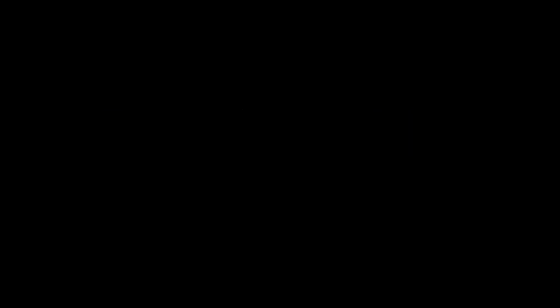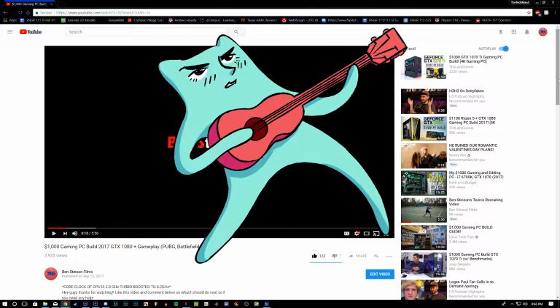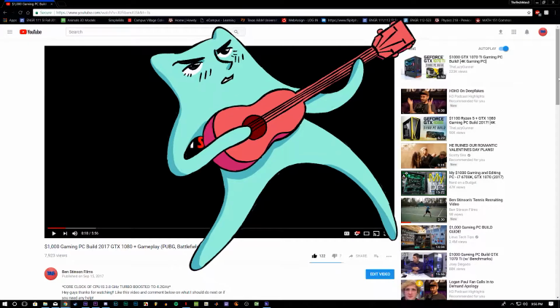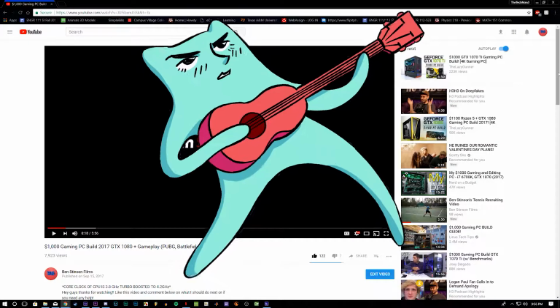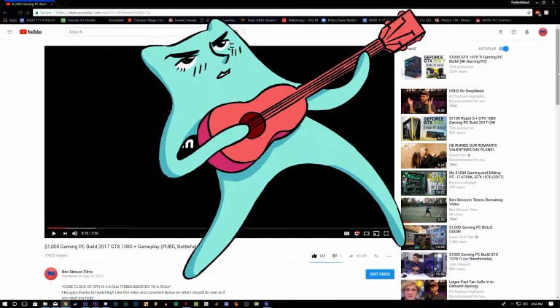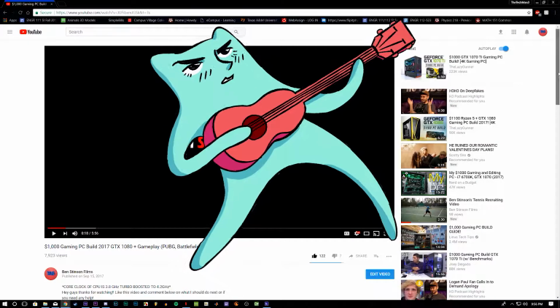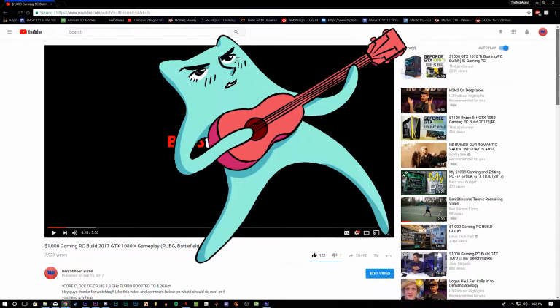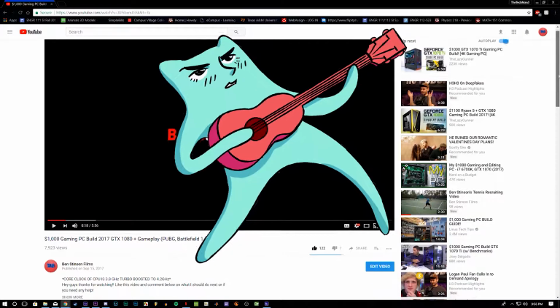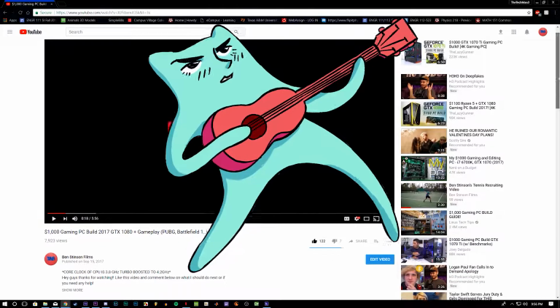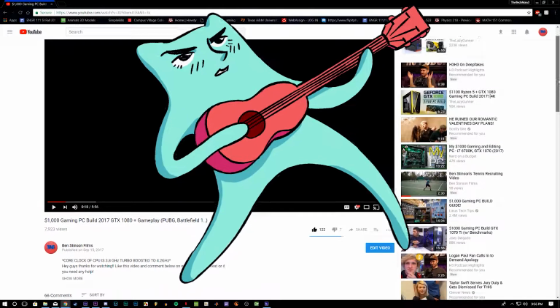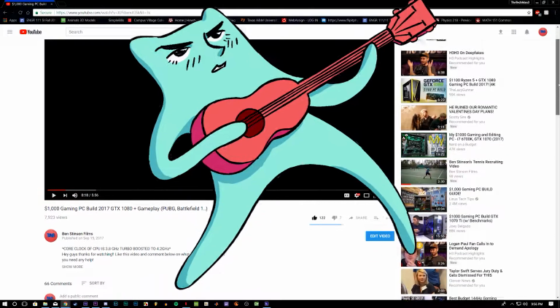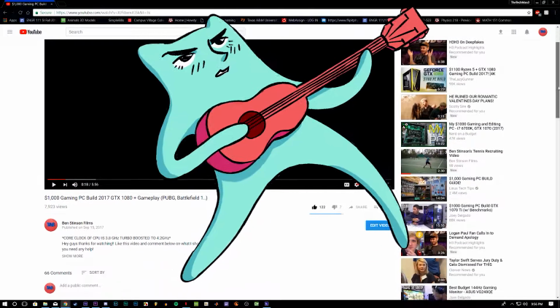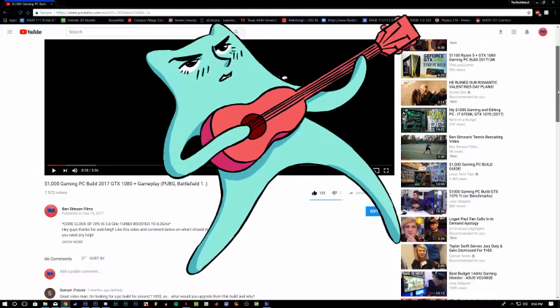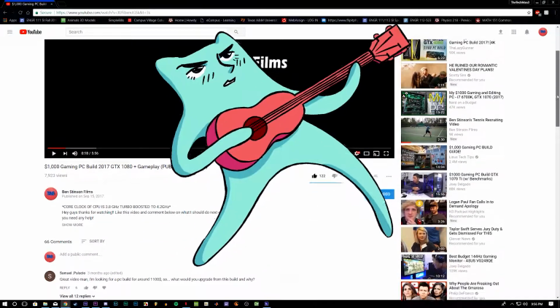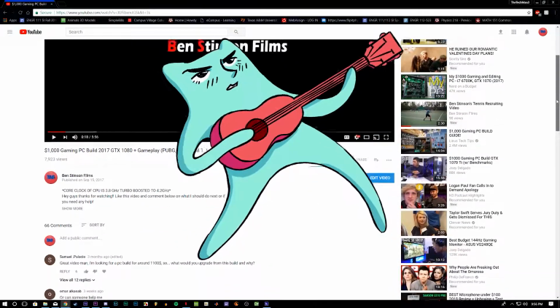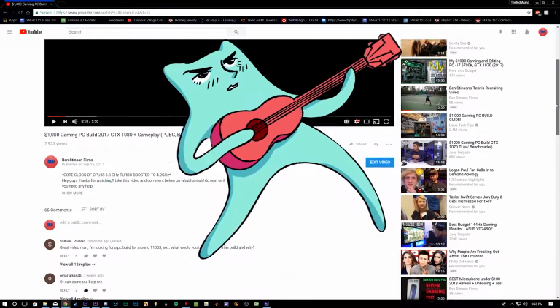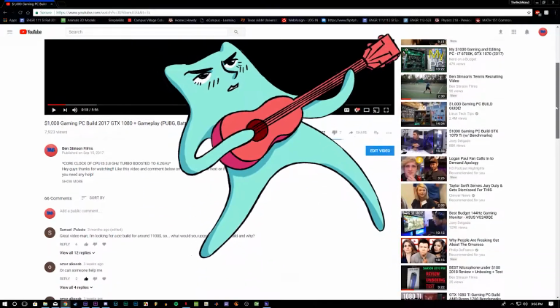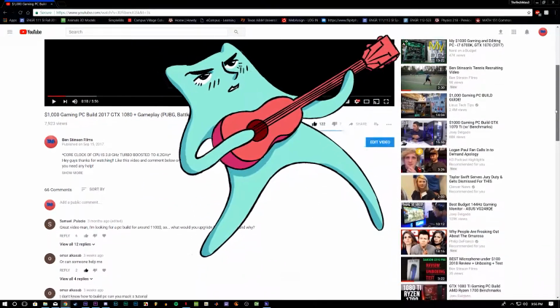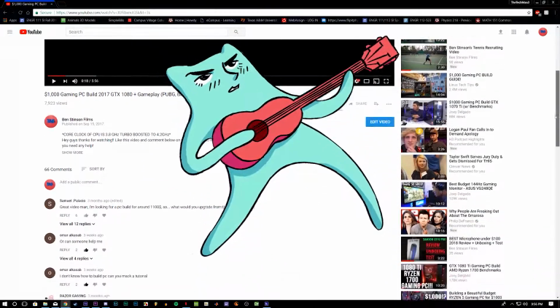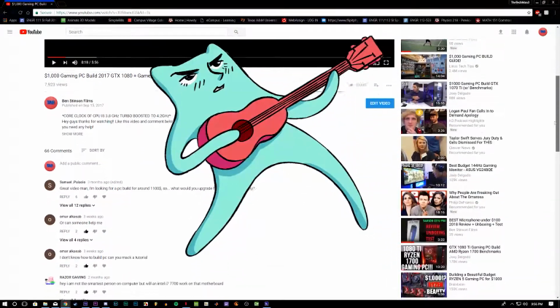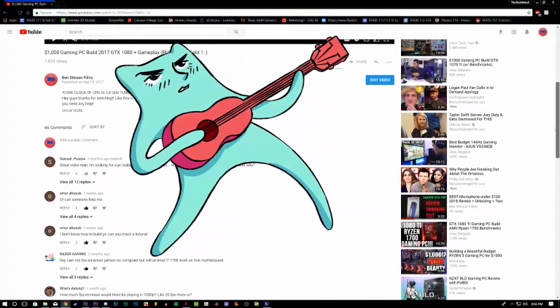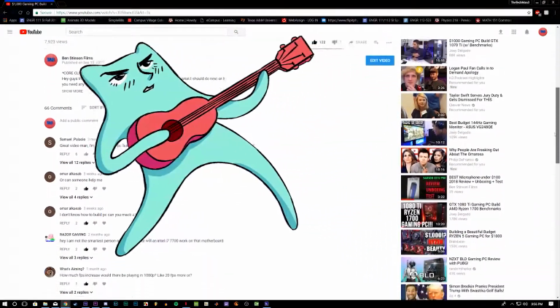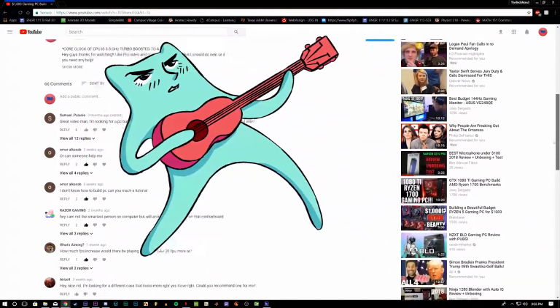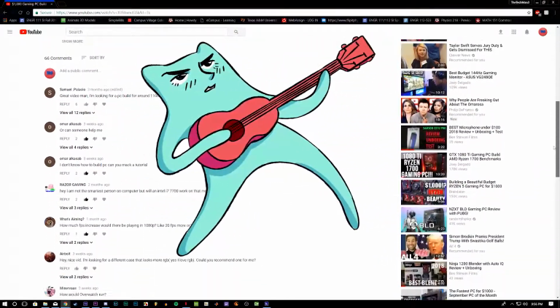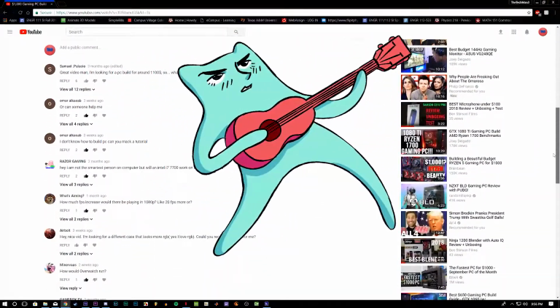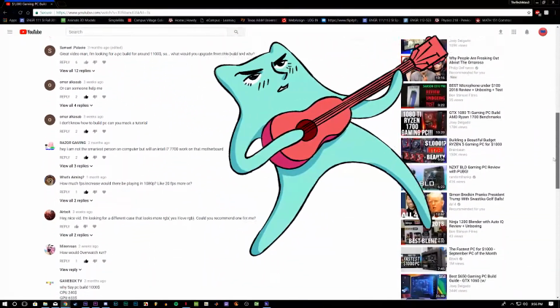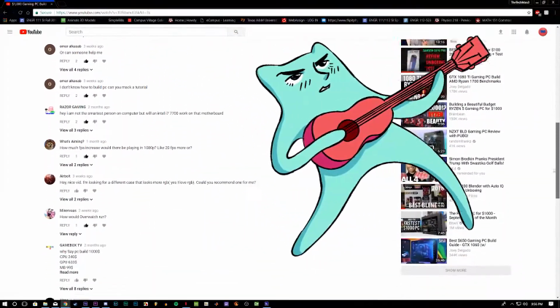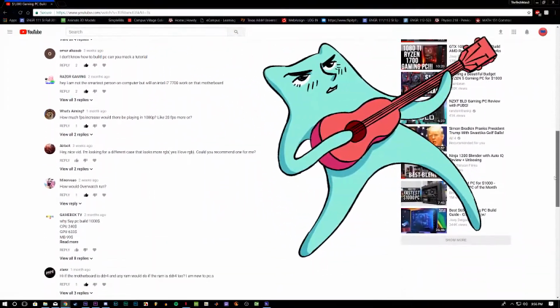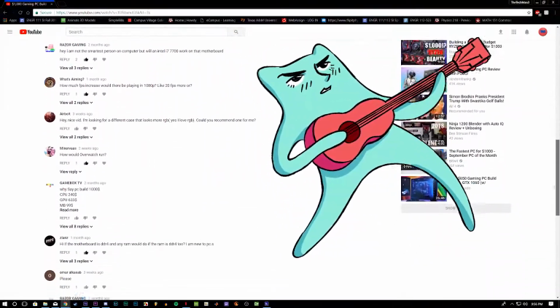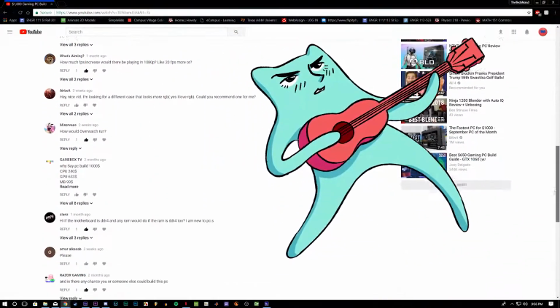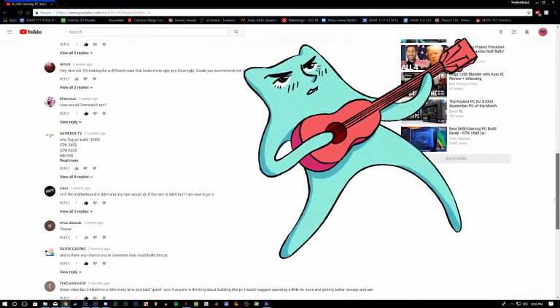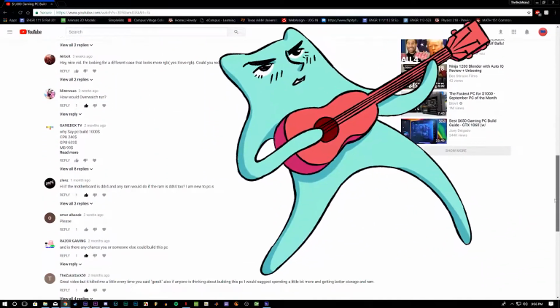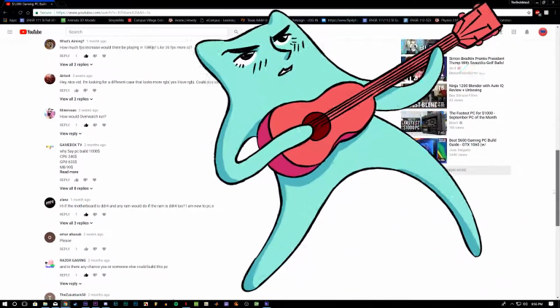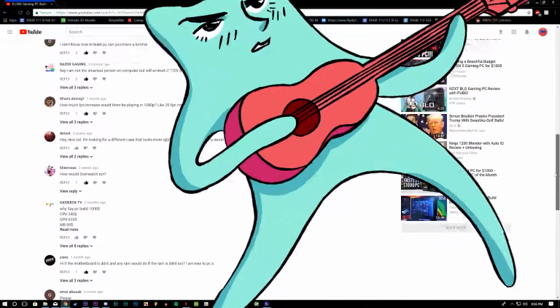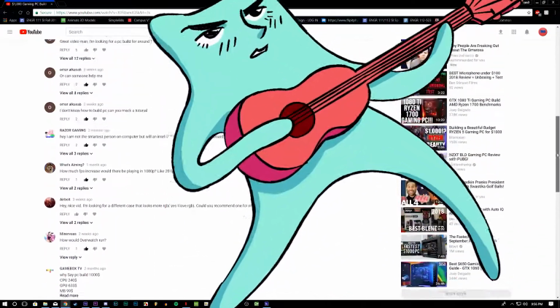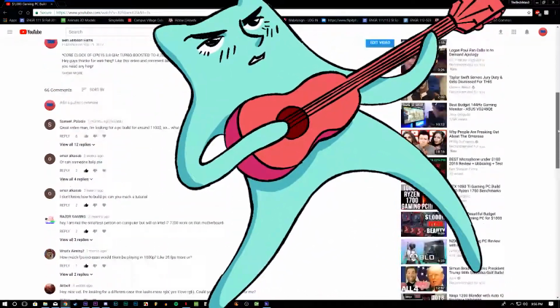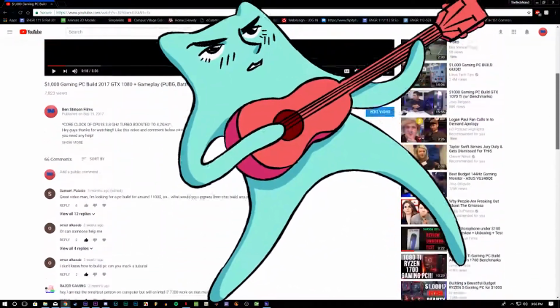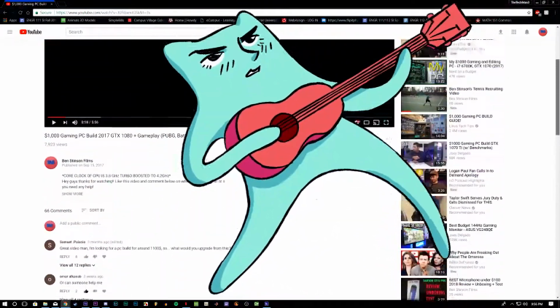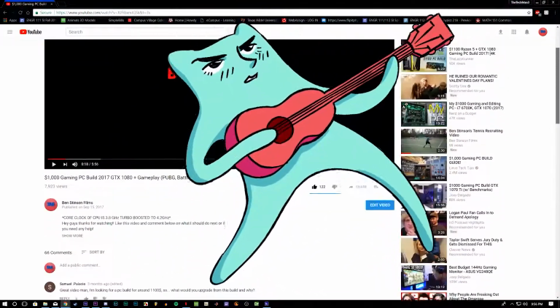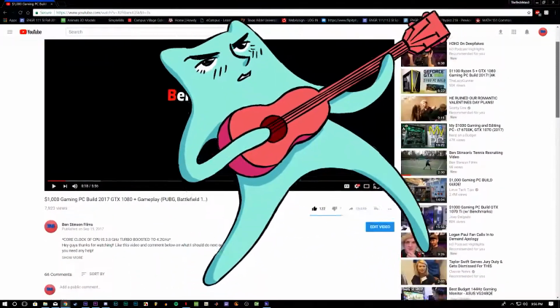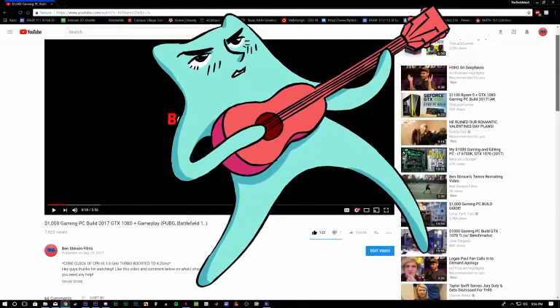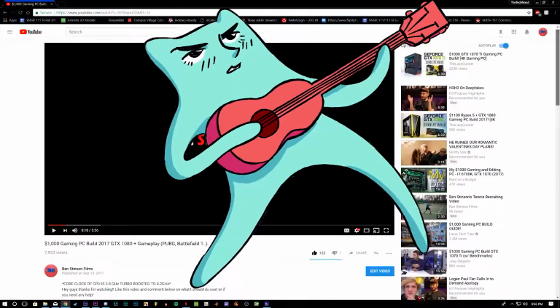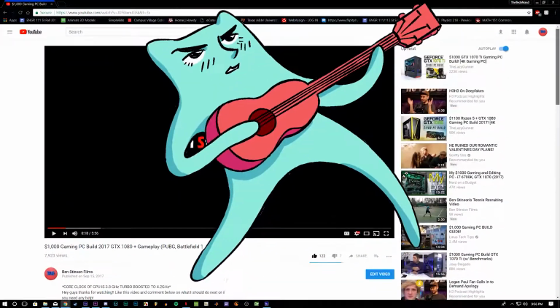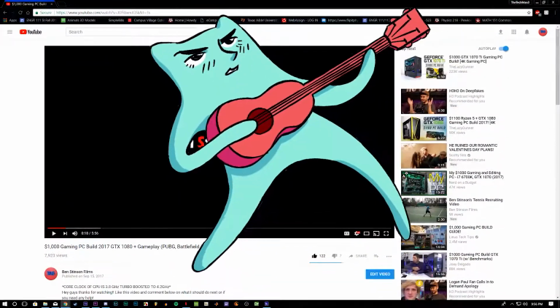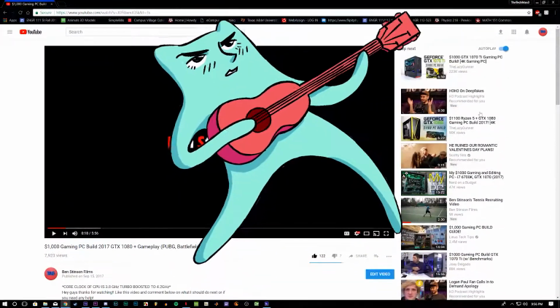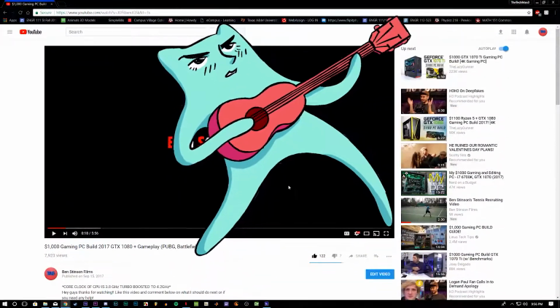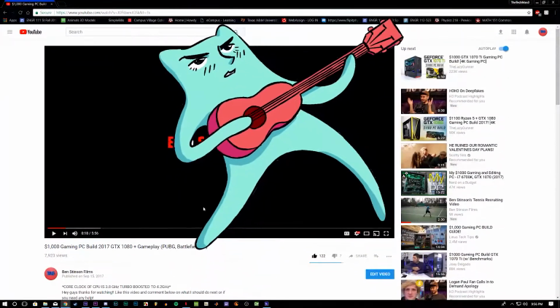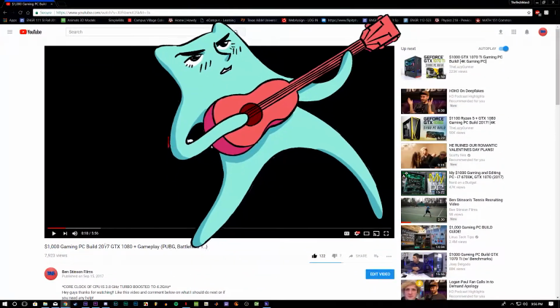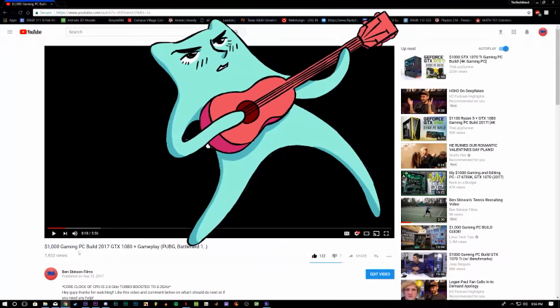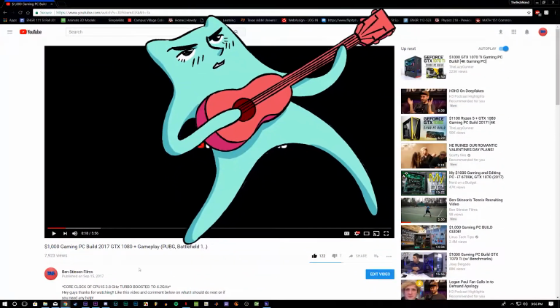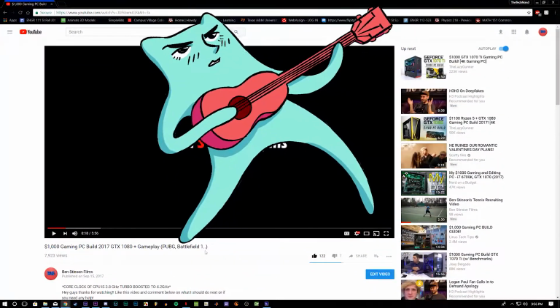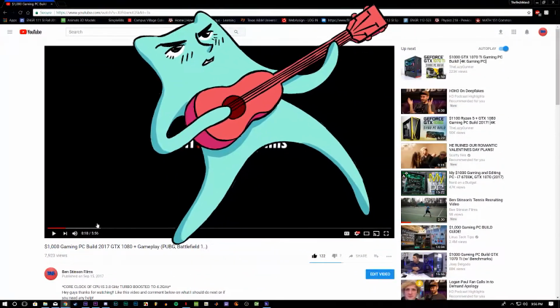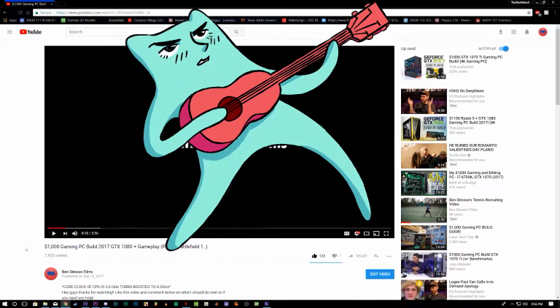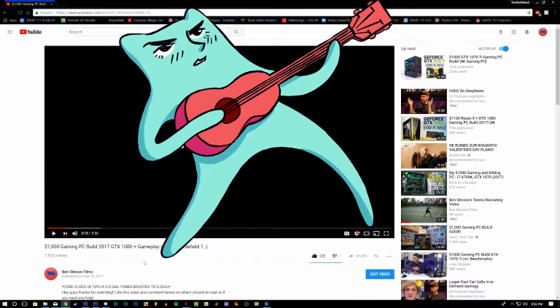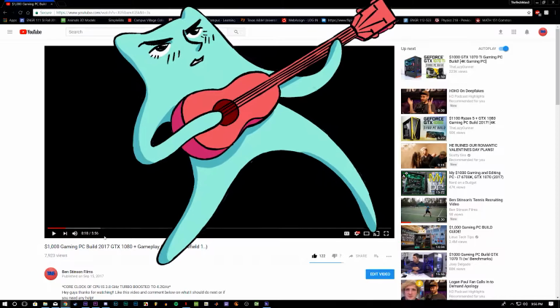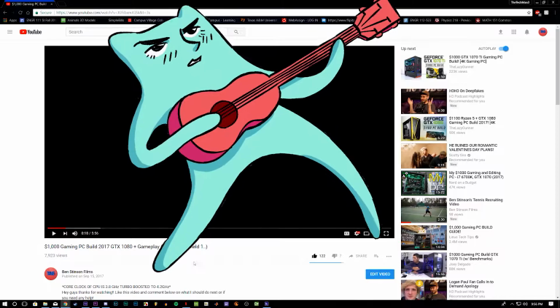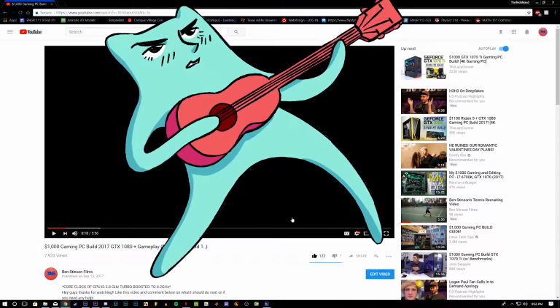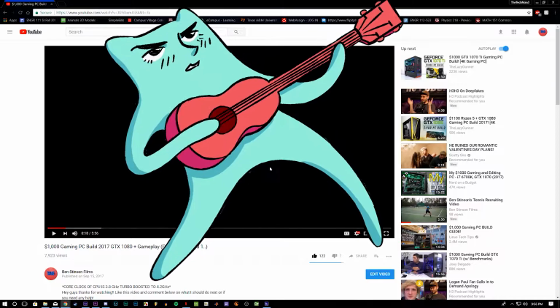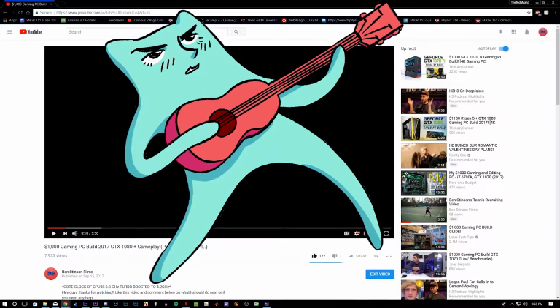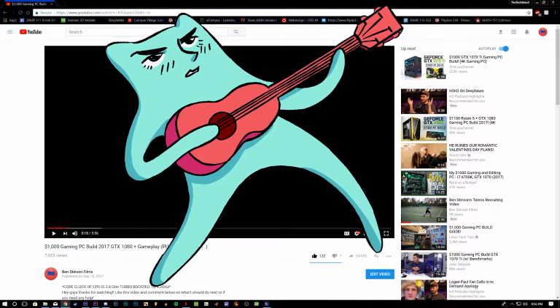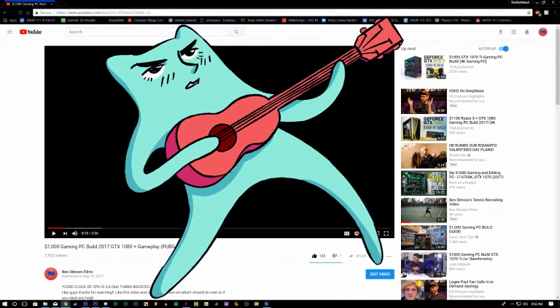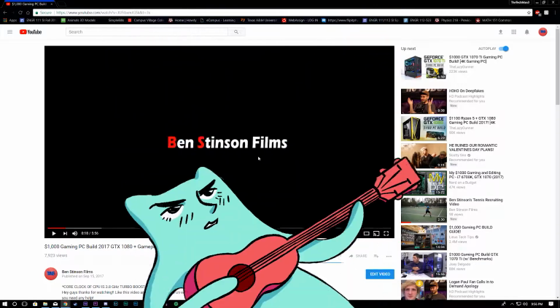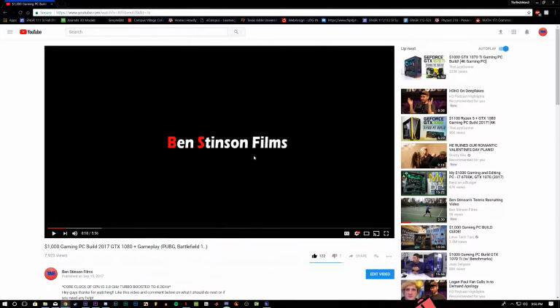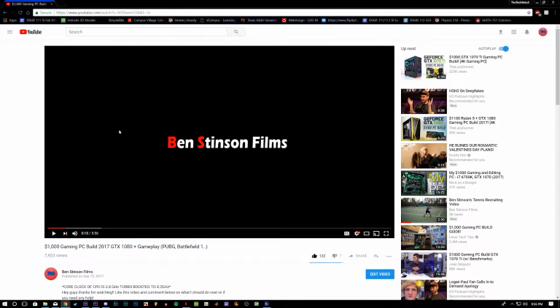I did a $1,000 build a couple of months ago, and this is almost the same build but with upgraded parts. Everything I show you today will be in a link in the description below.